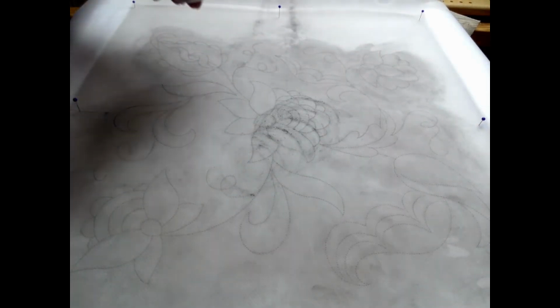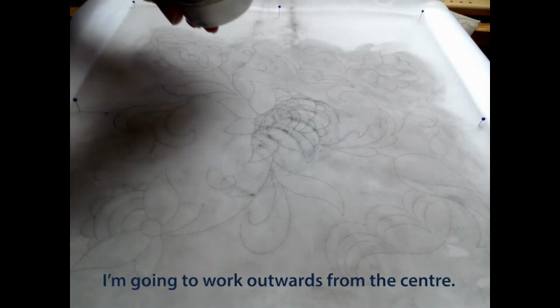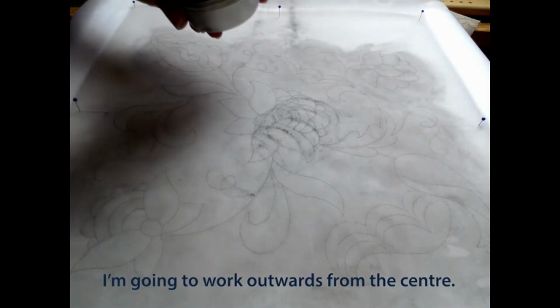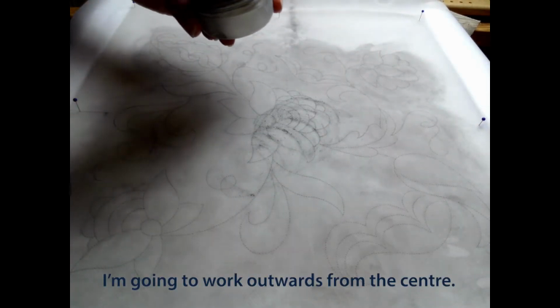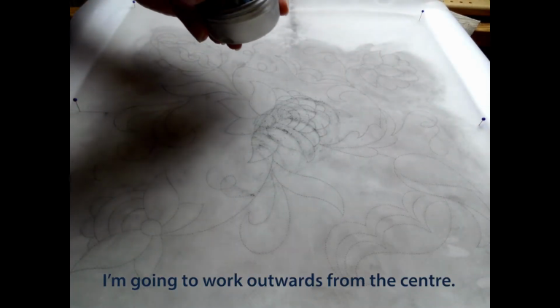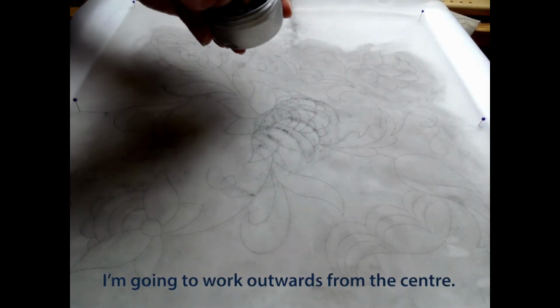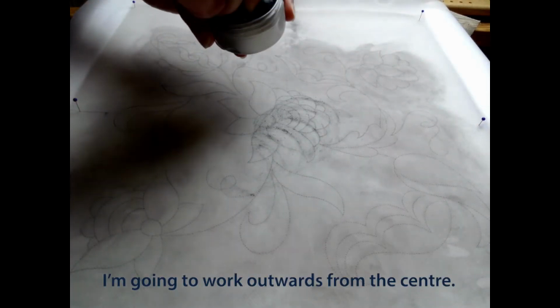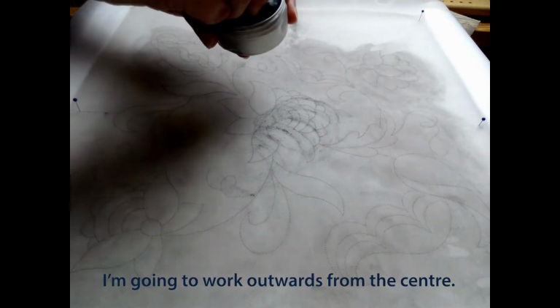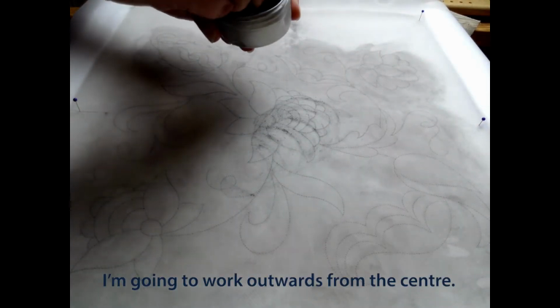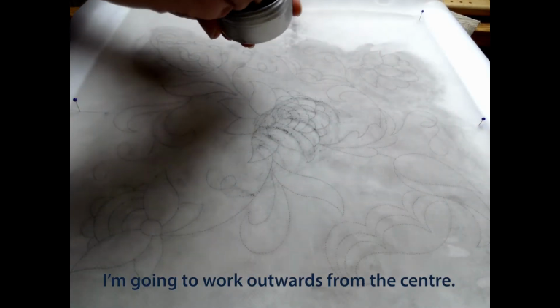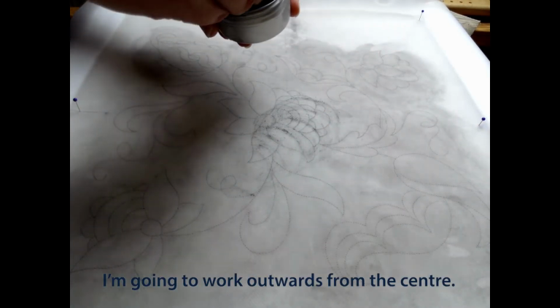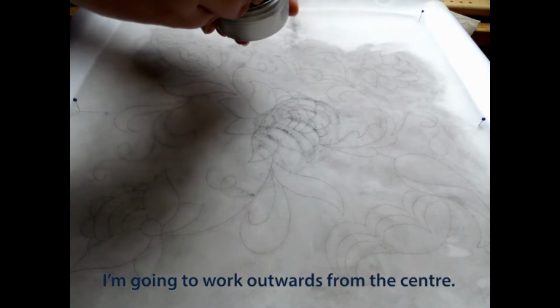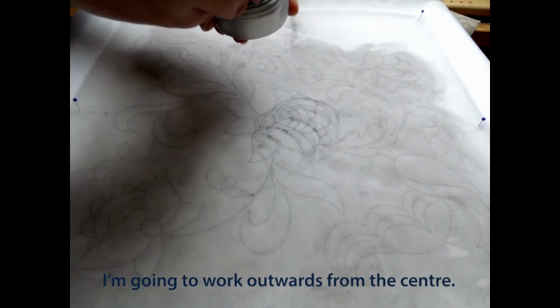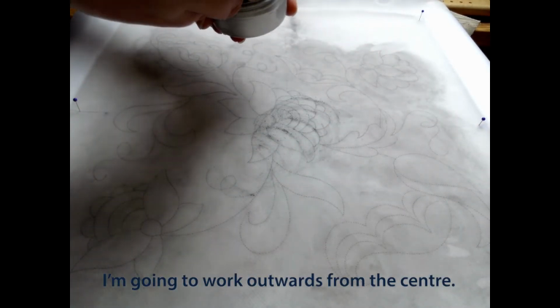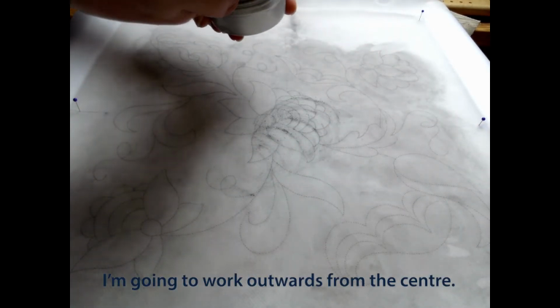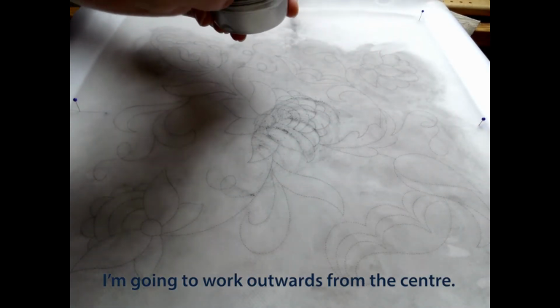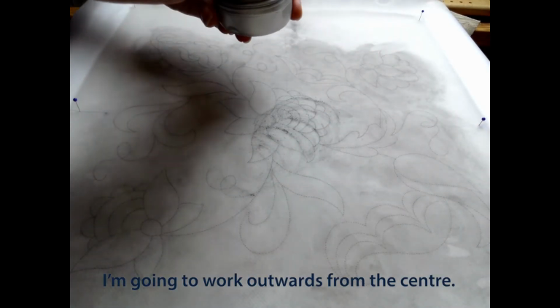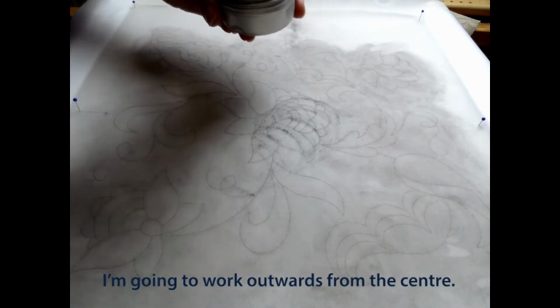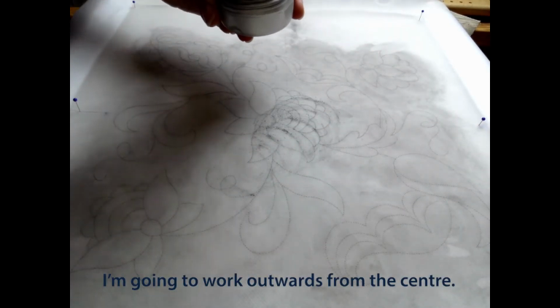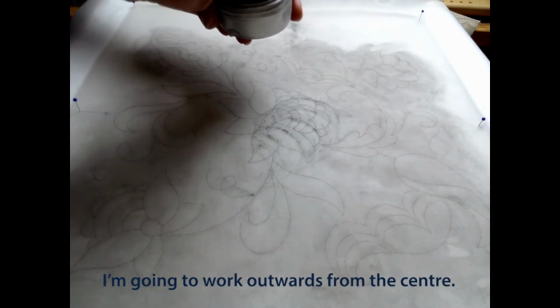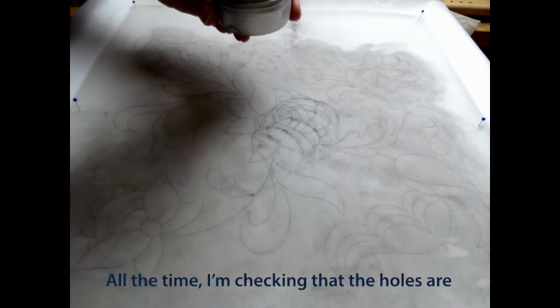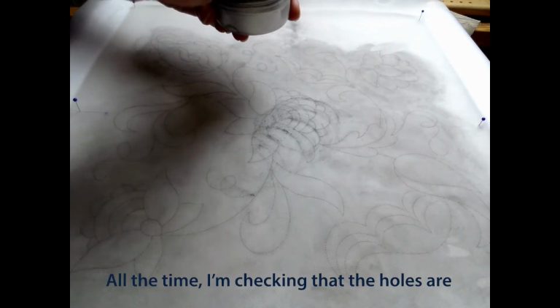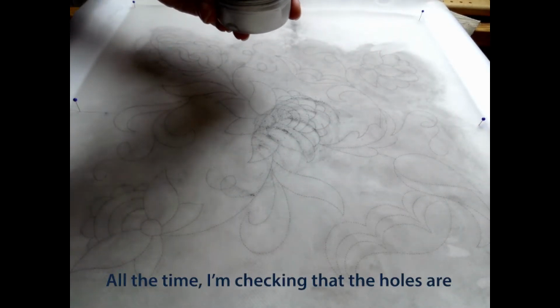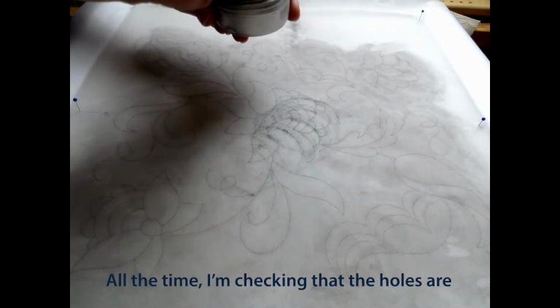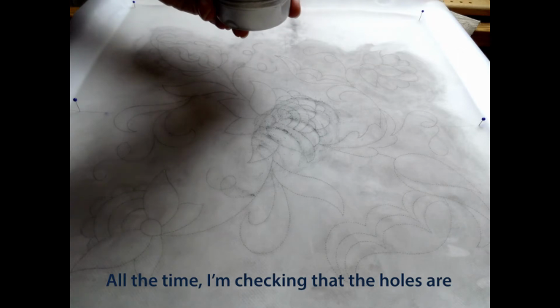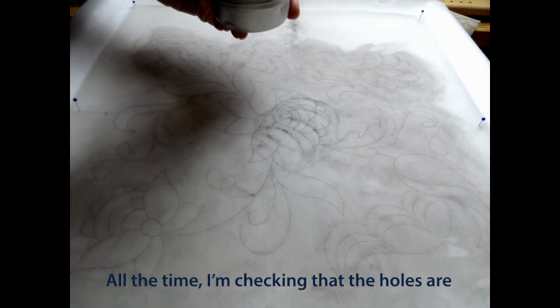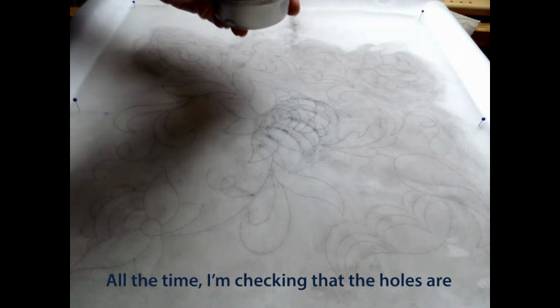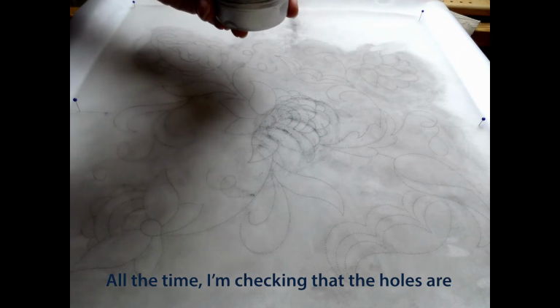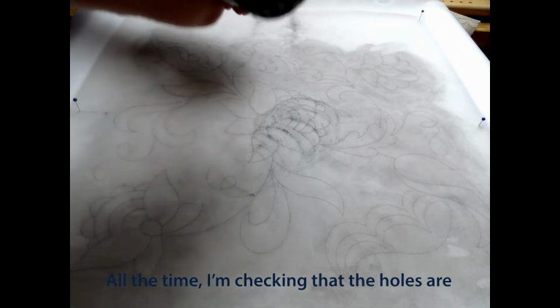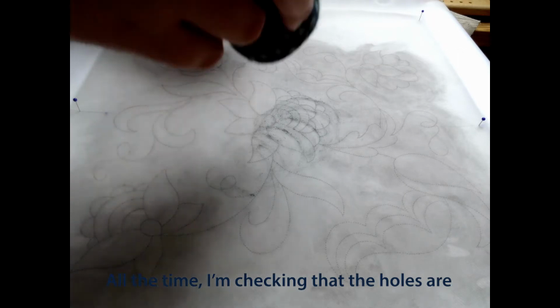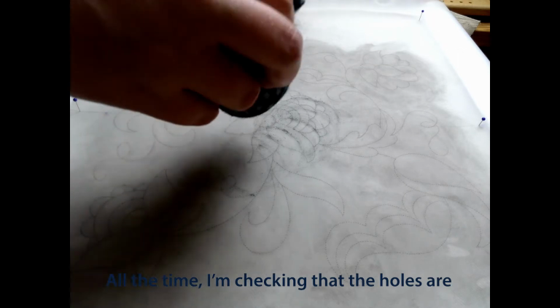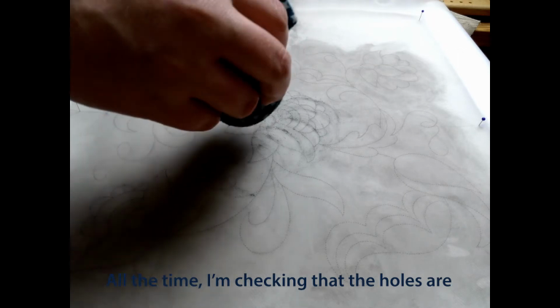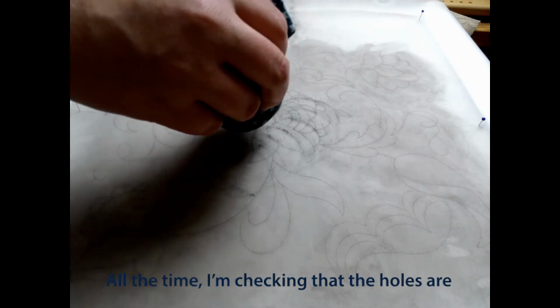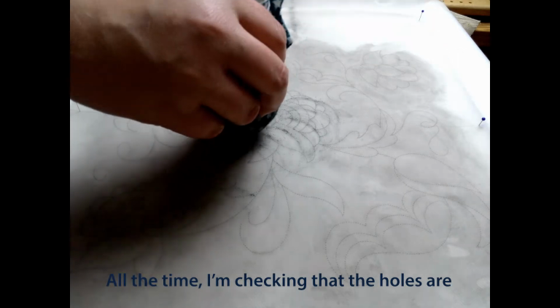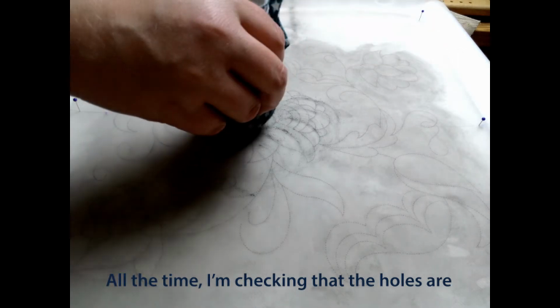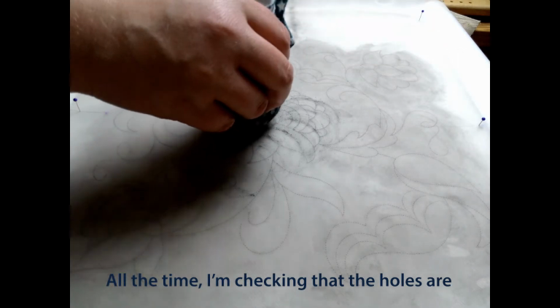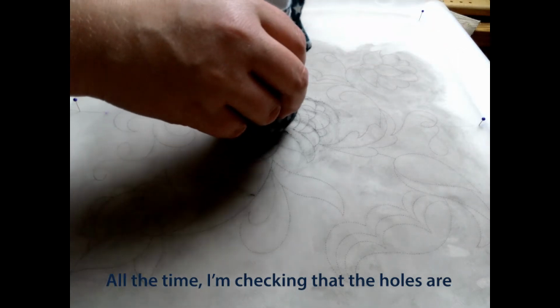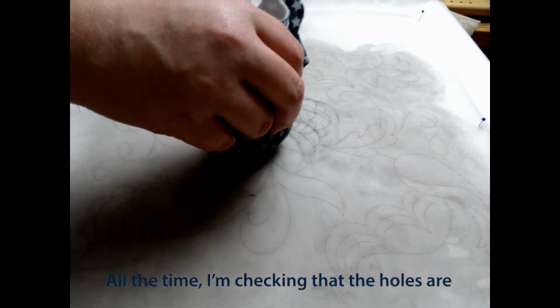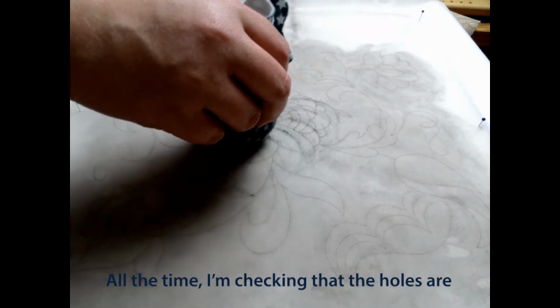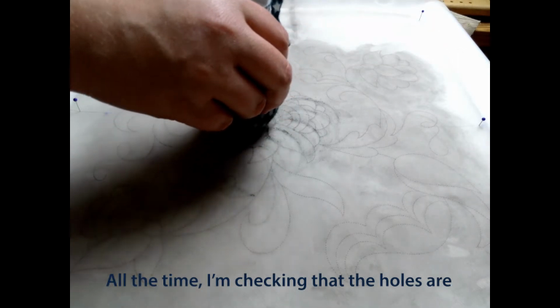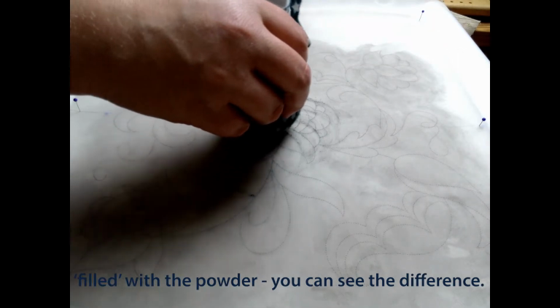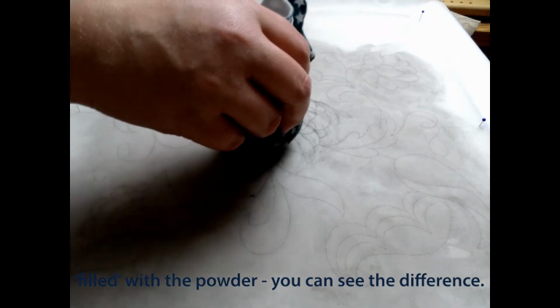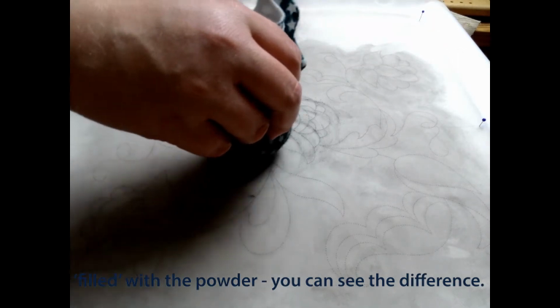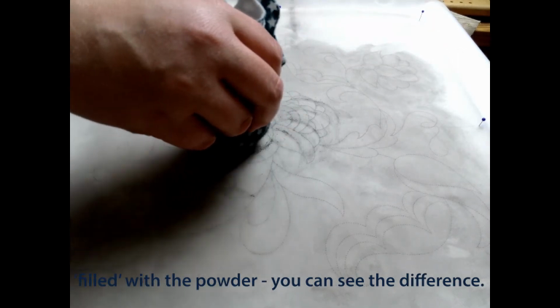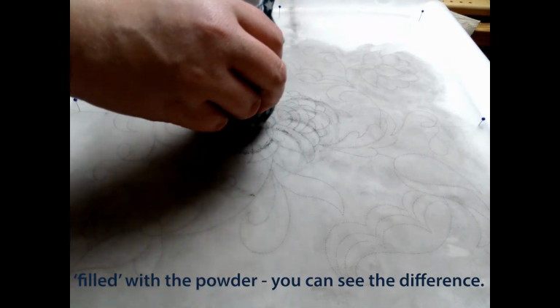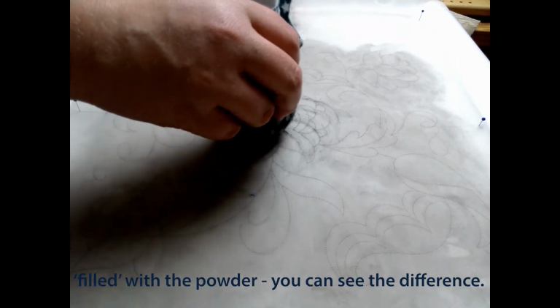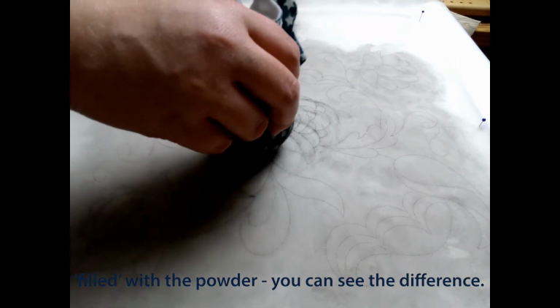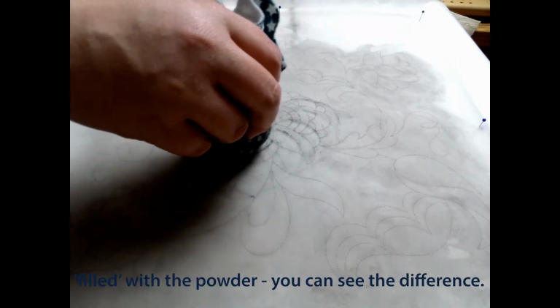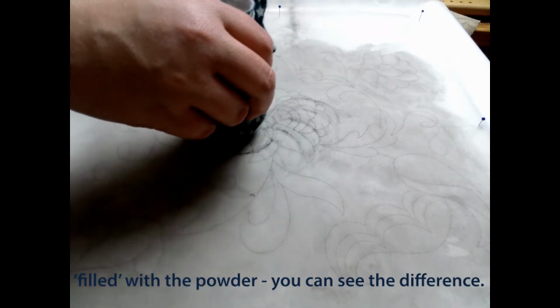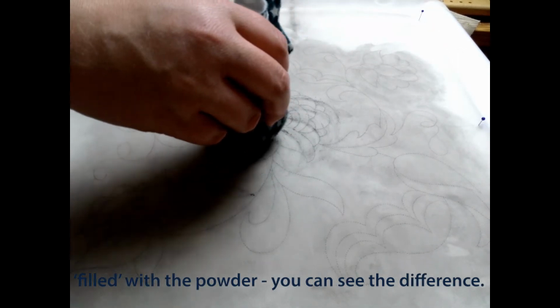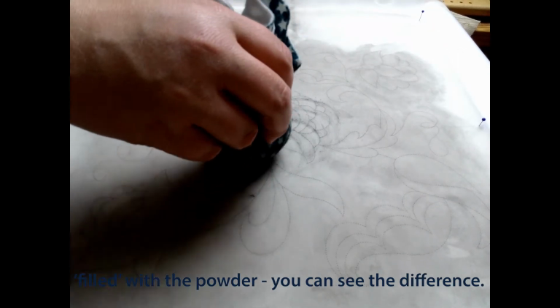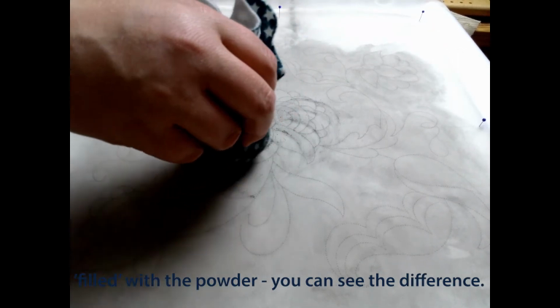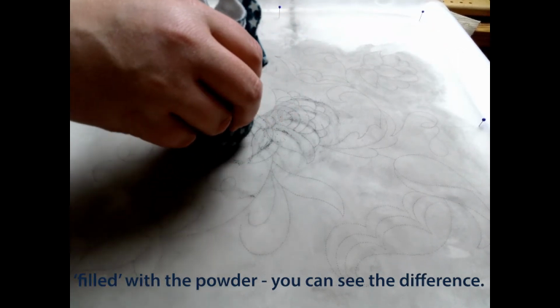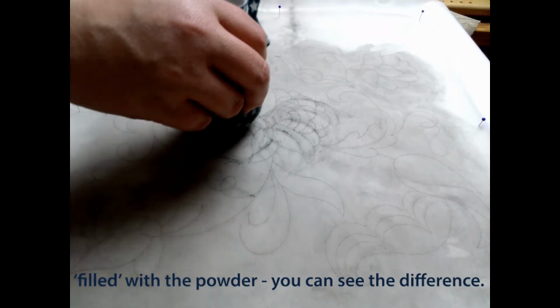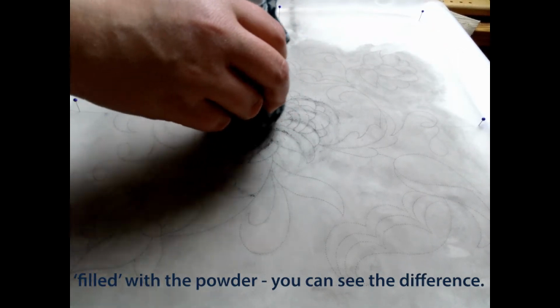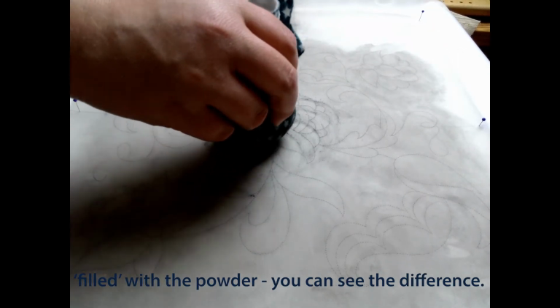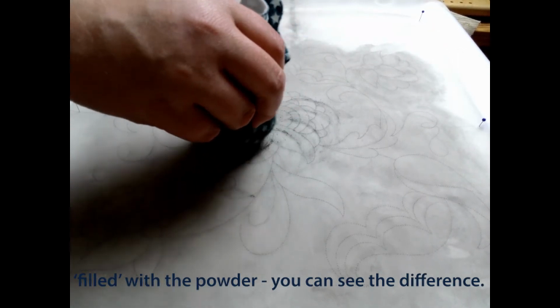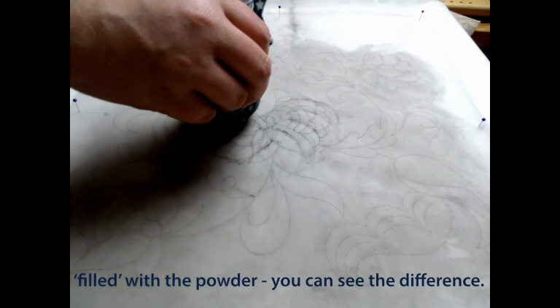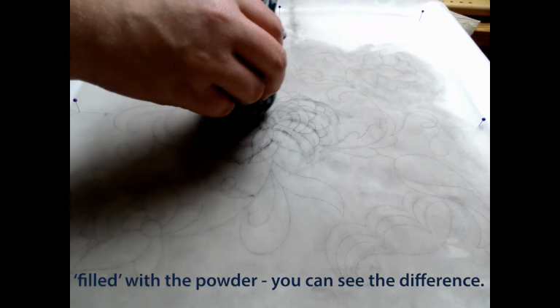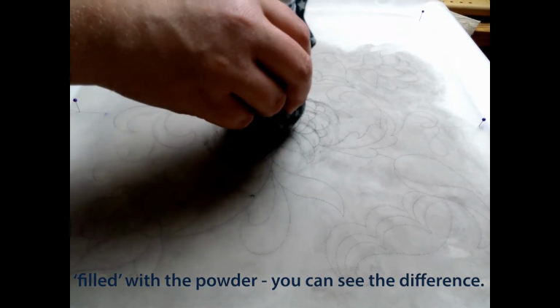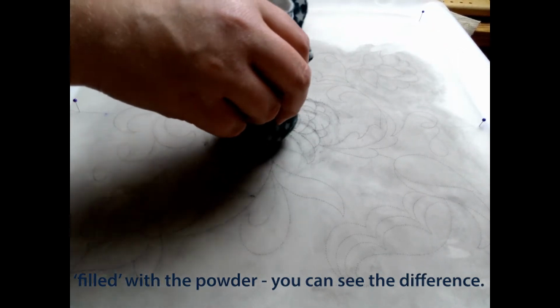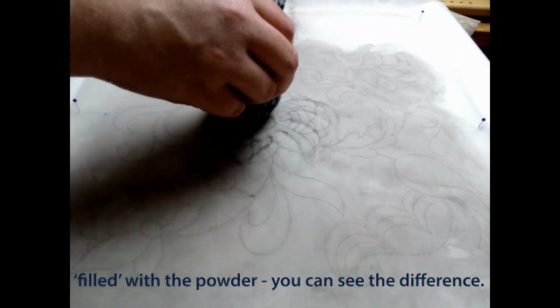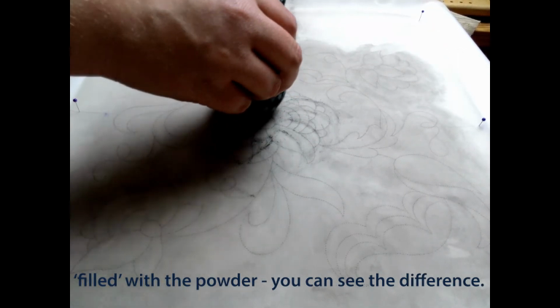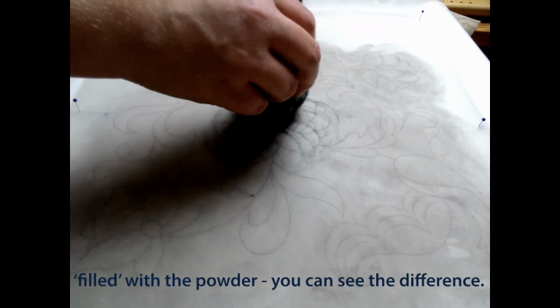I'm going to work outwards from the centre. All the time, I'm checking that the holes are filled with the powder. You can see the difference.